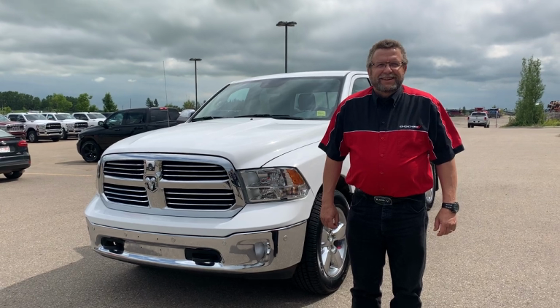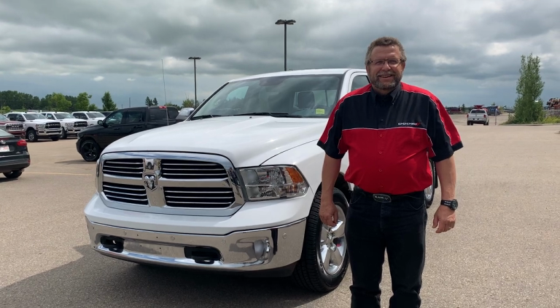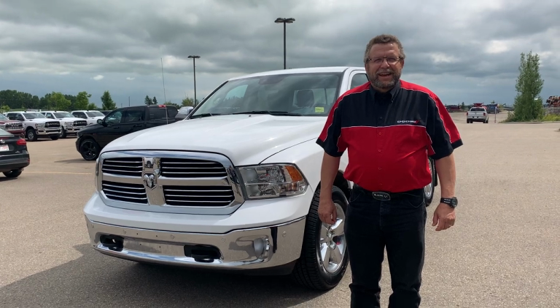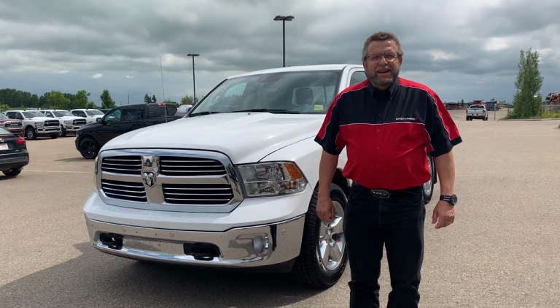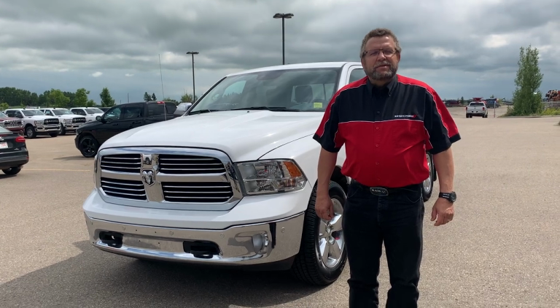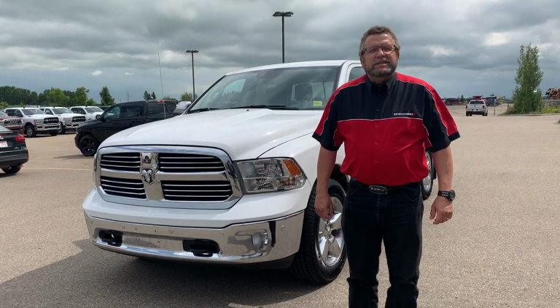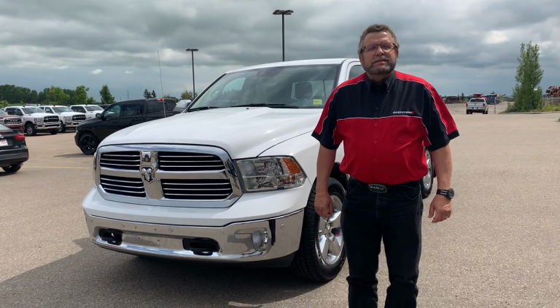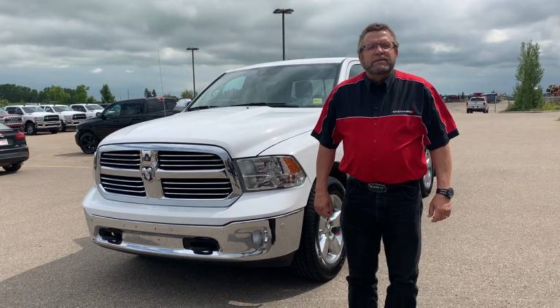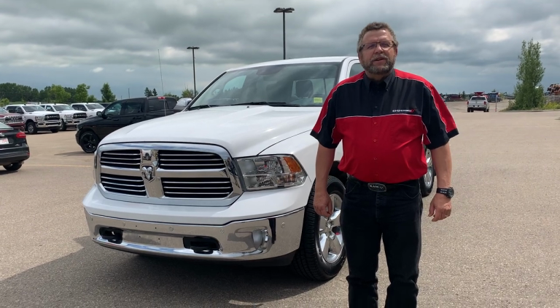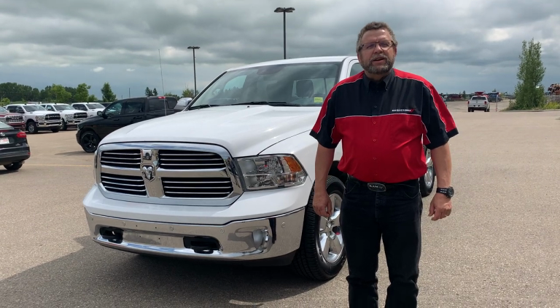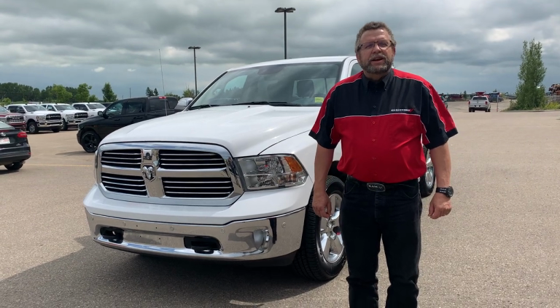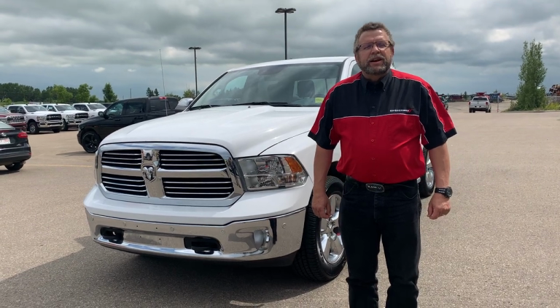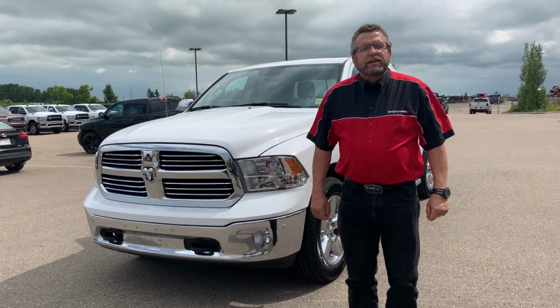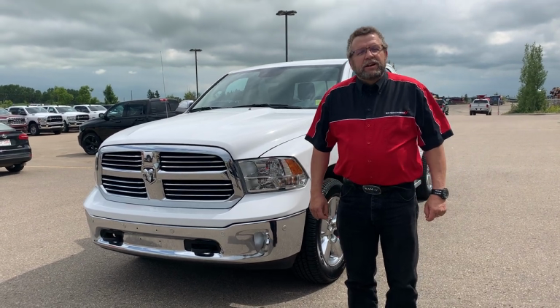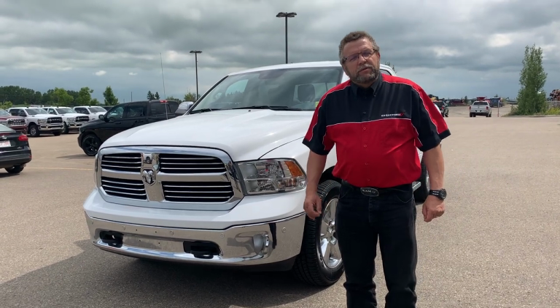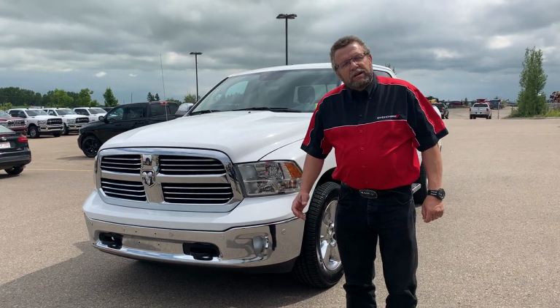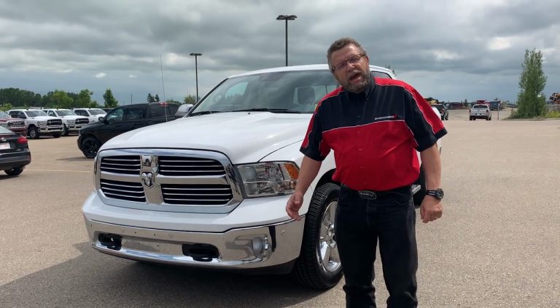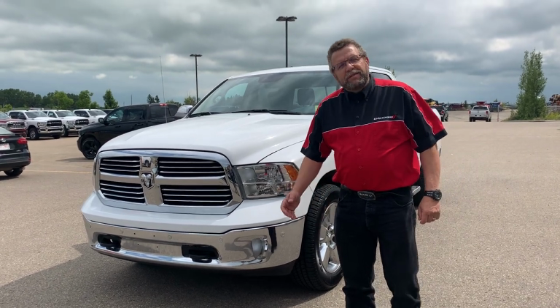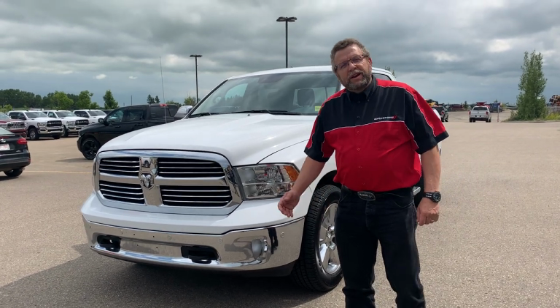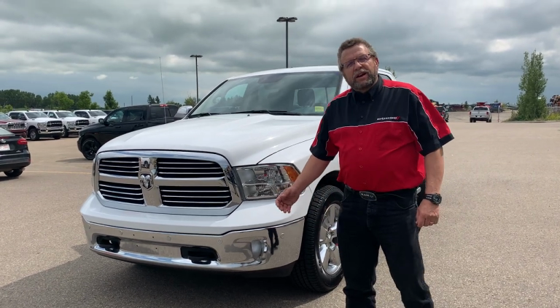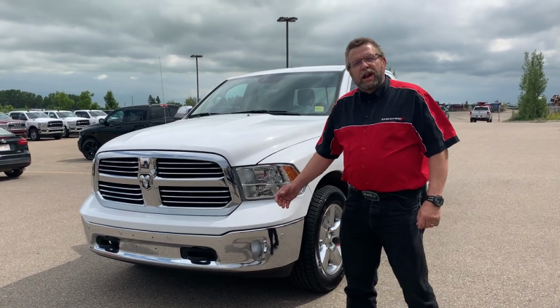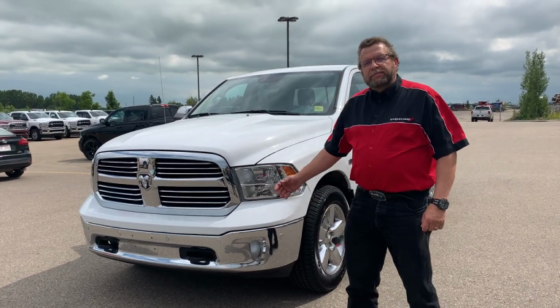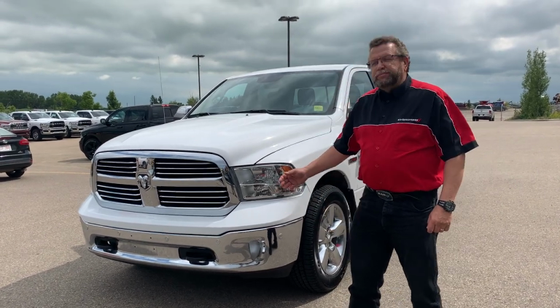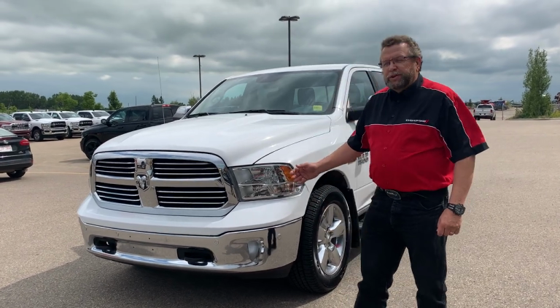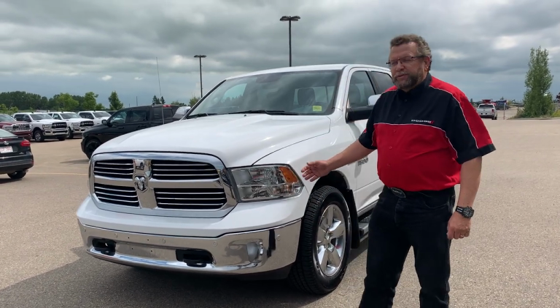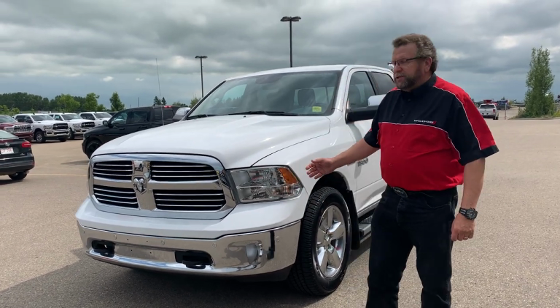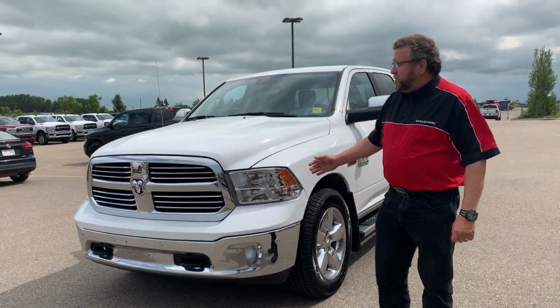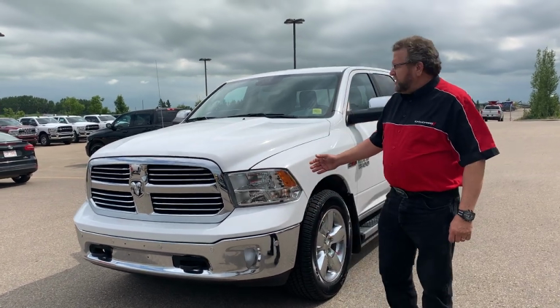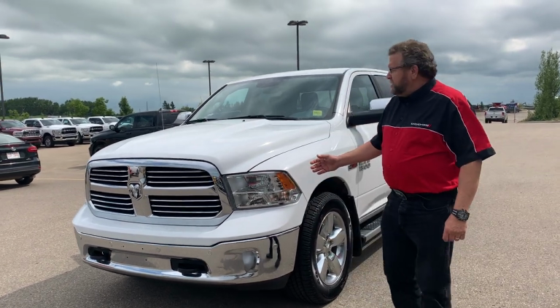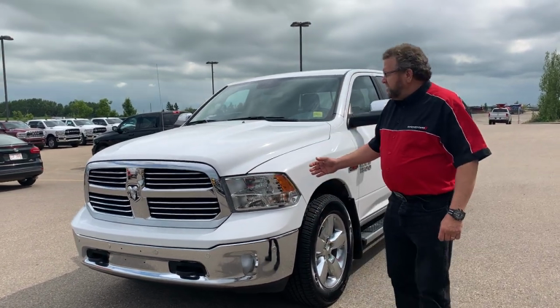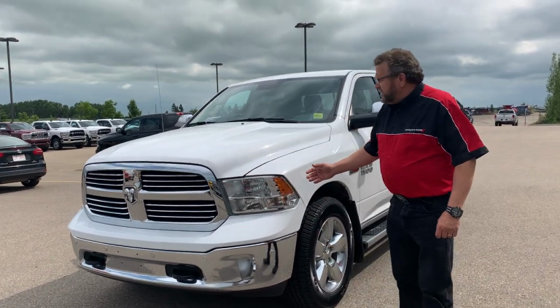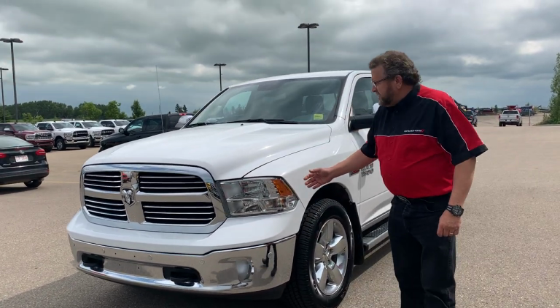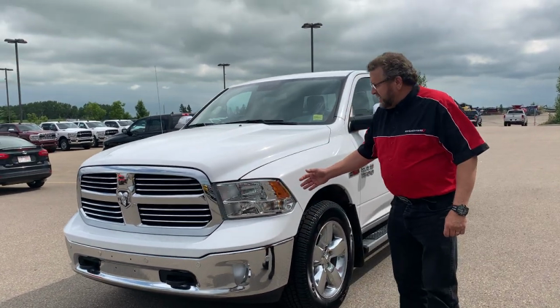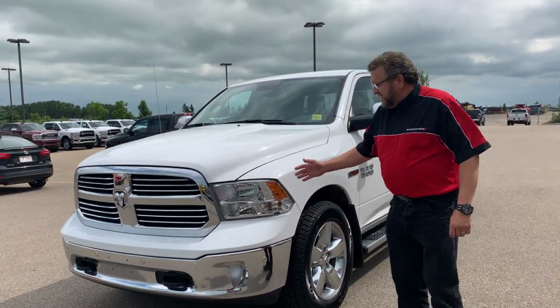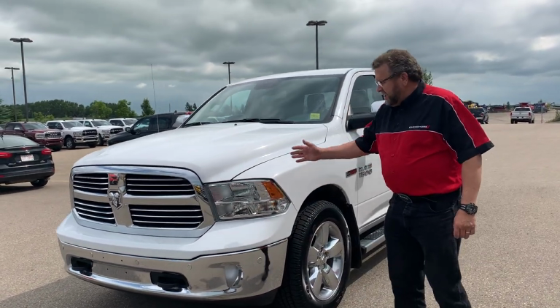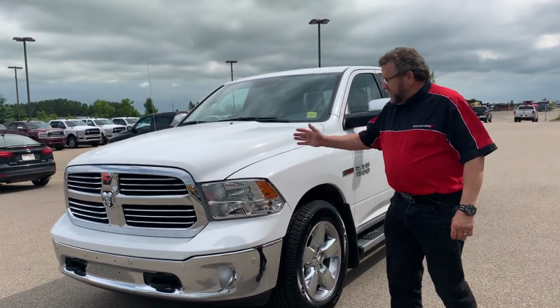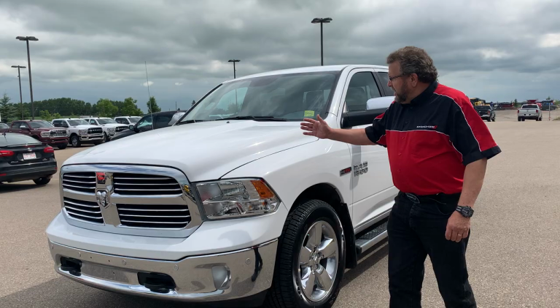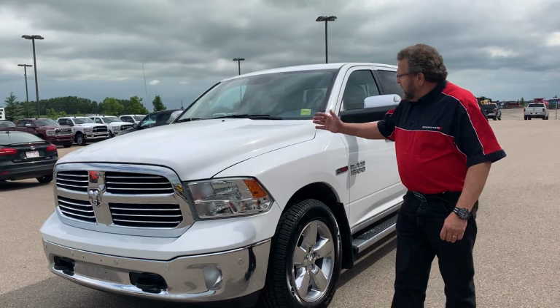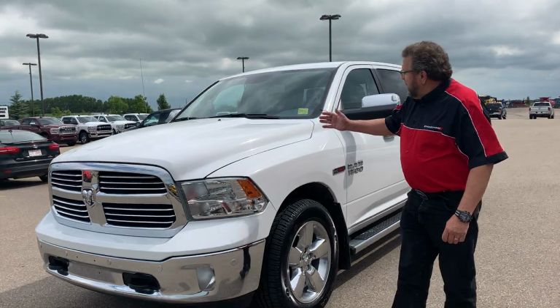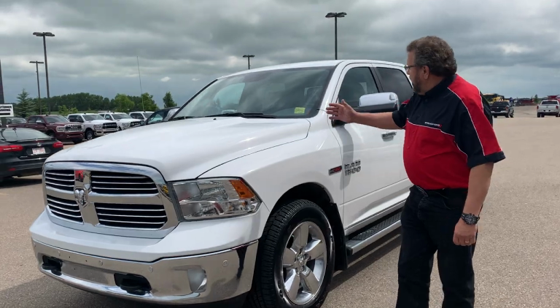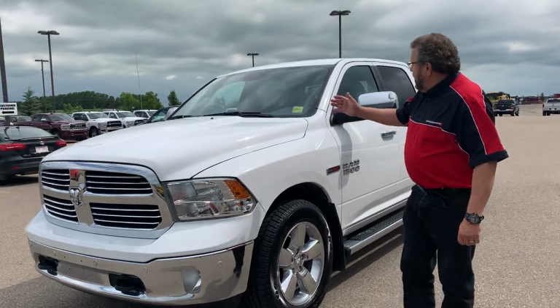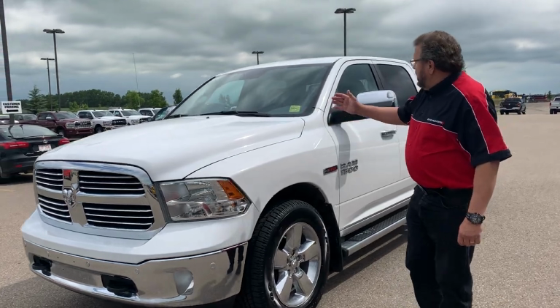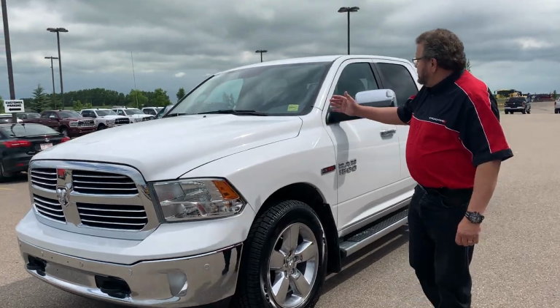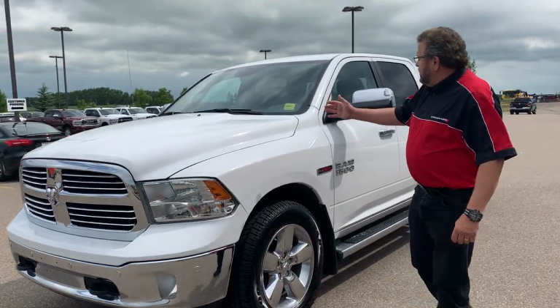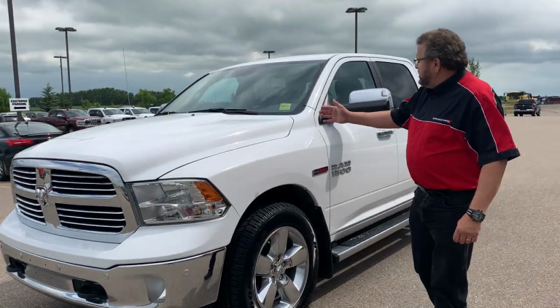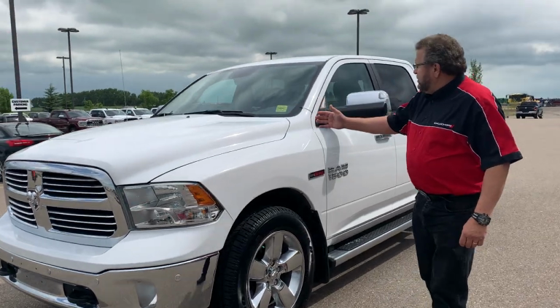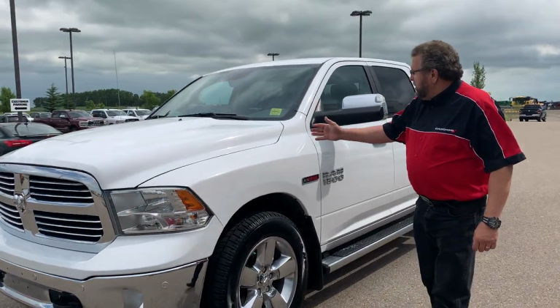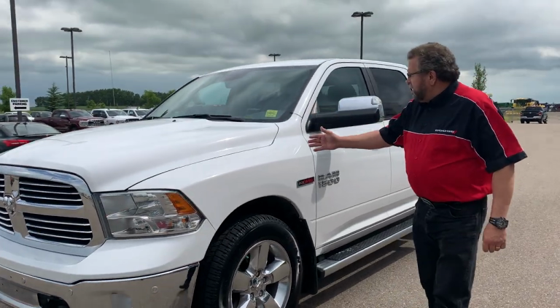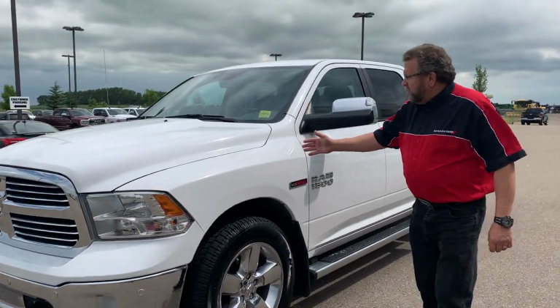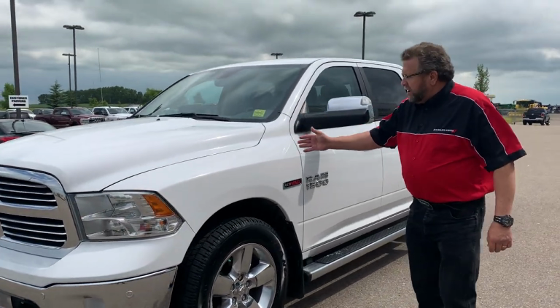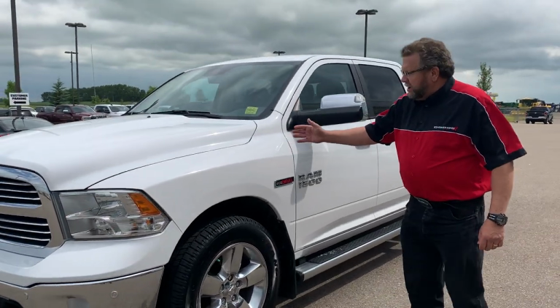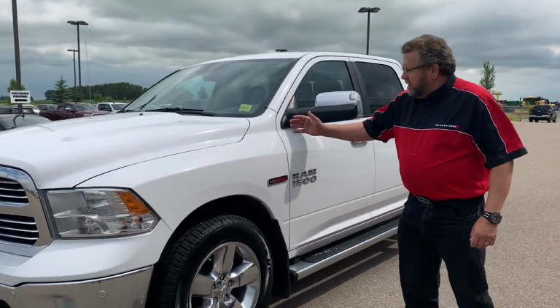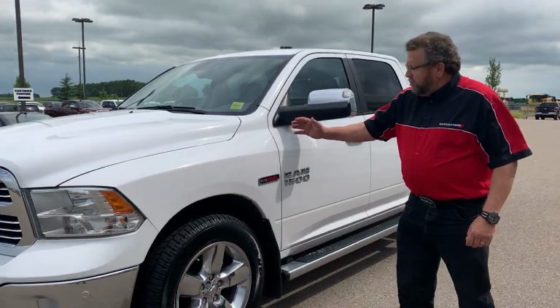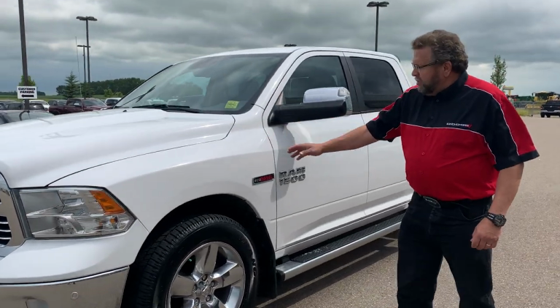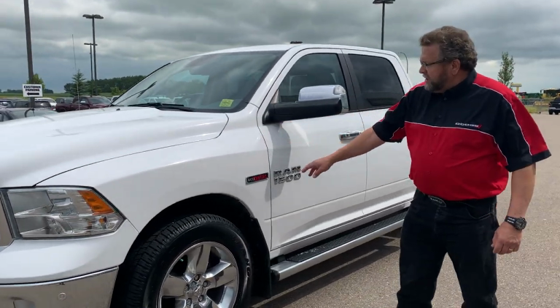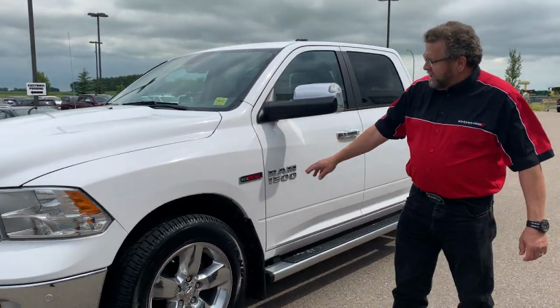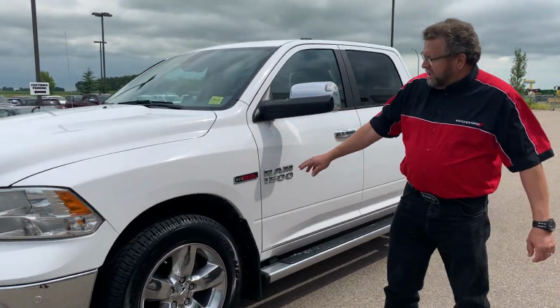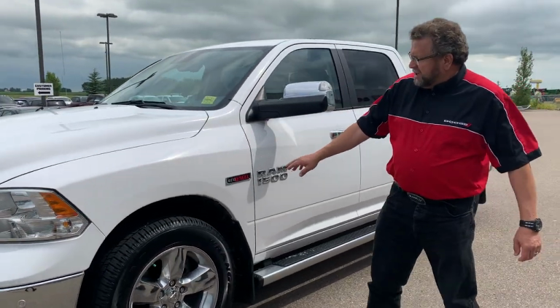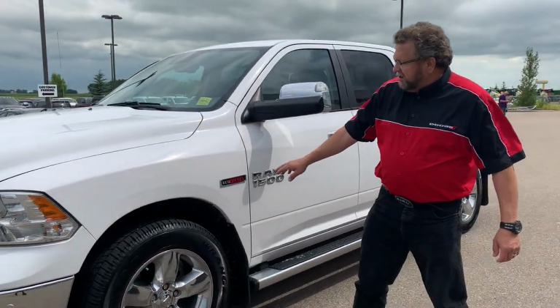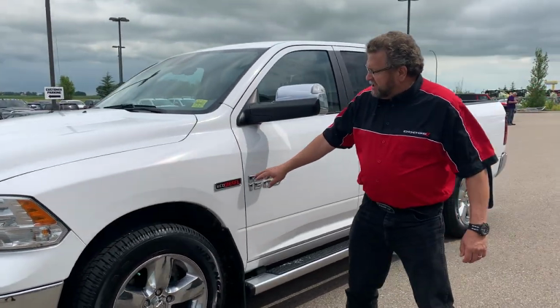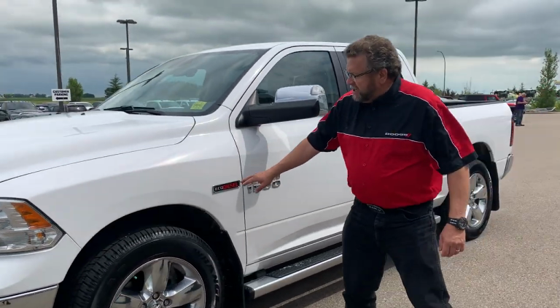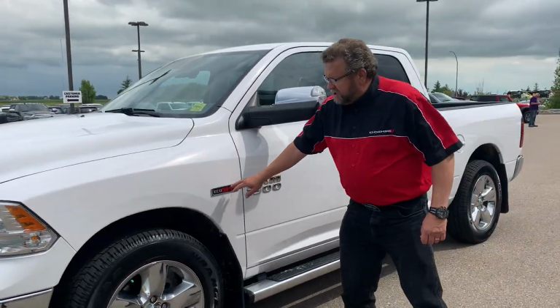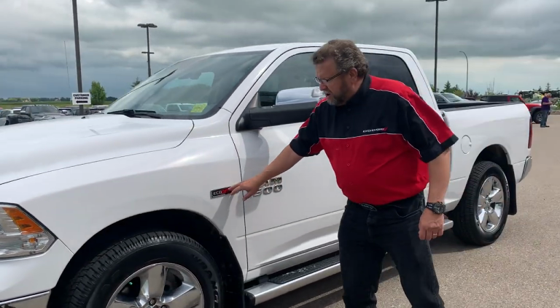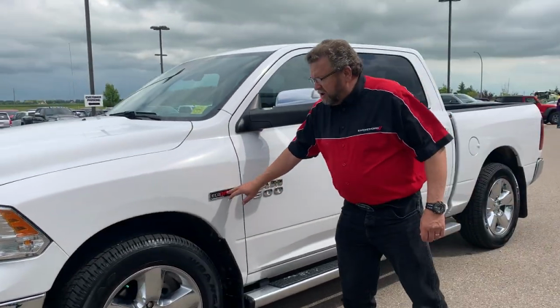Hey everybody, Steve McFarland here. What do I have here? A beautiful 2016 SLT McFarland with the EcoDiesel.